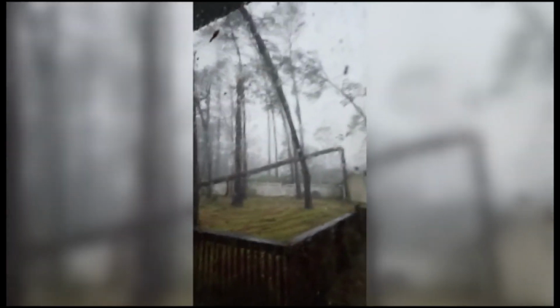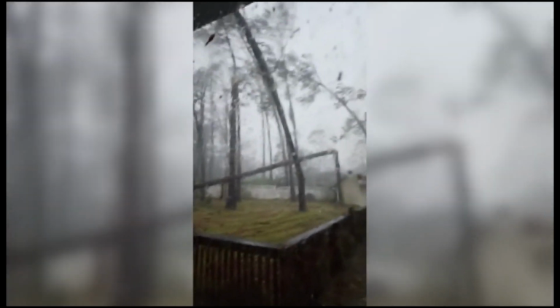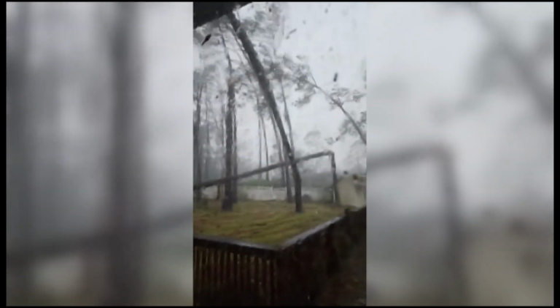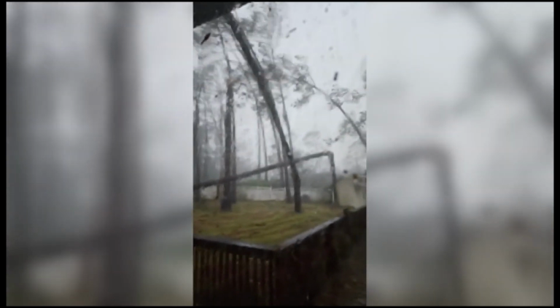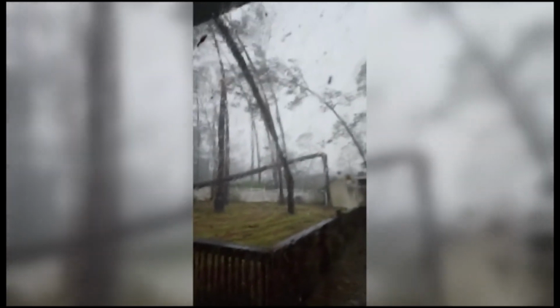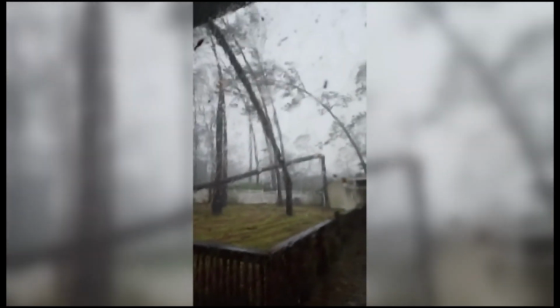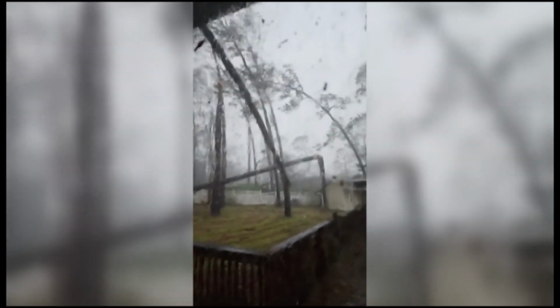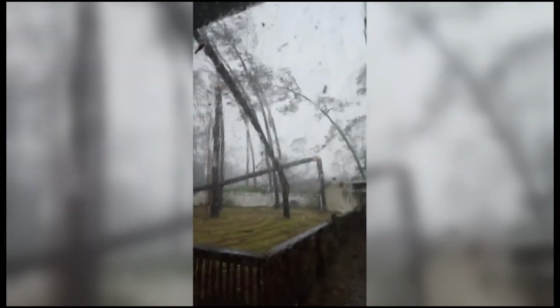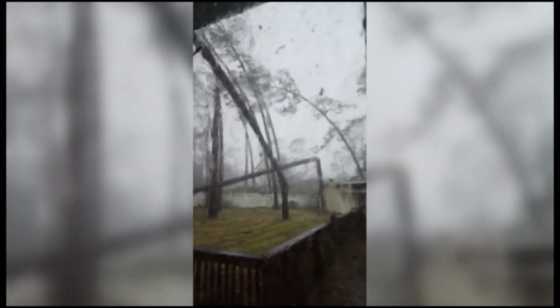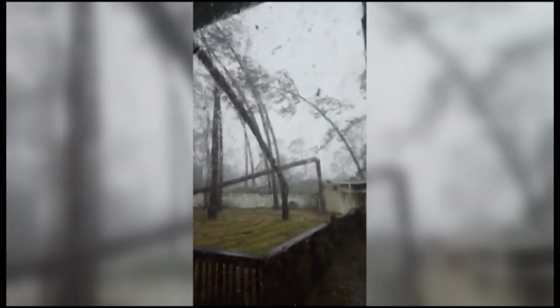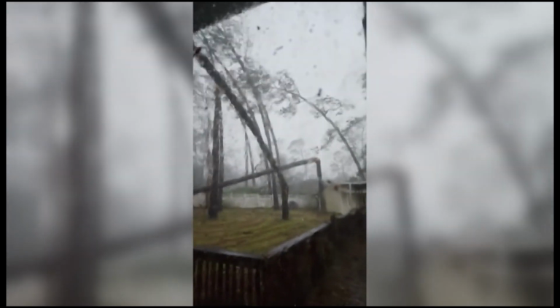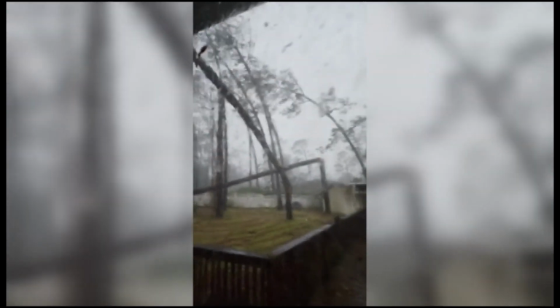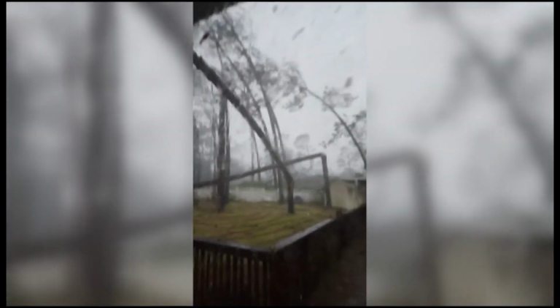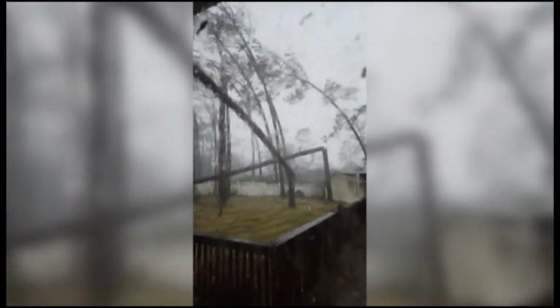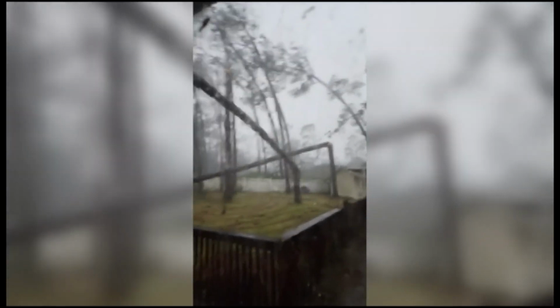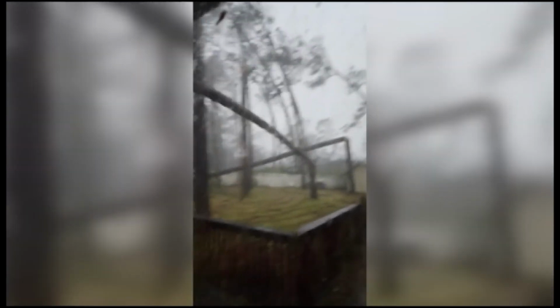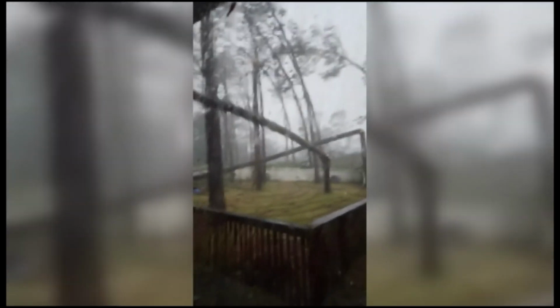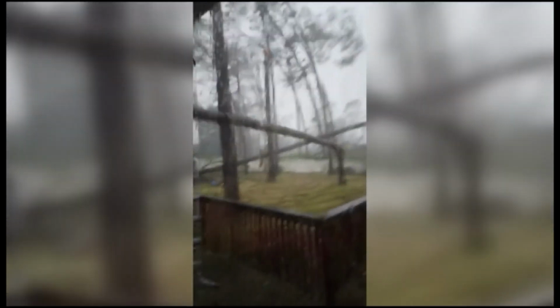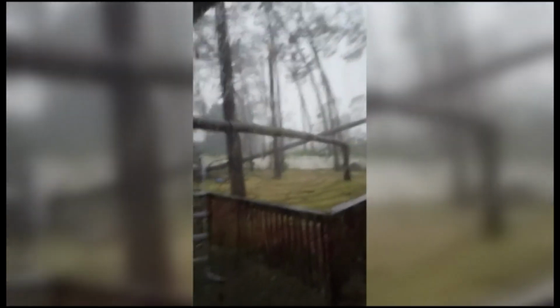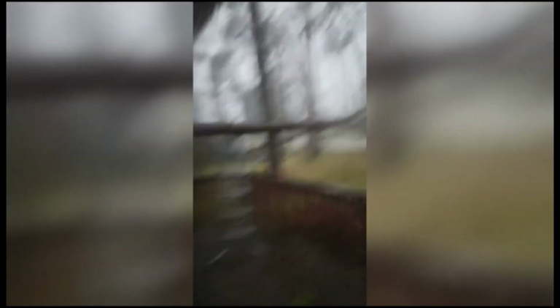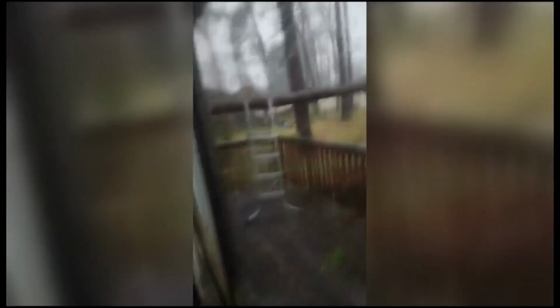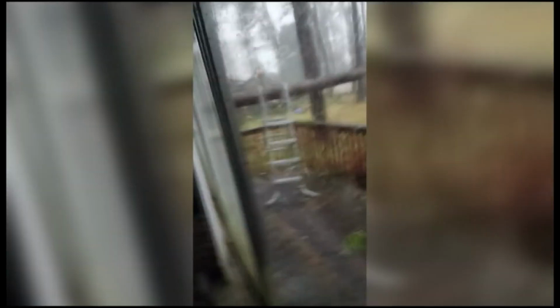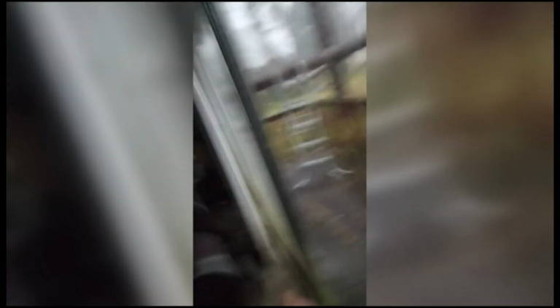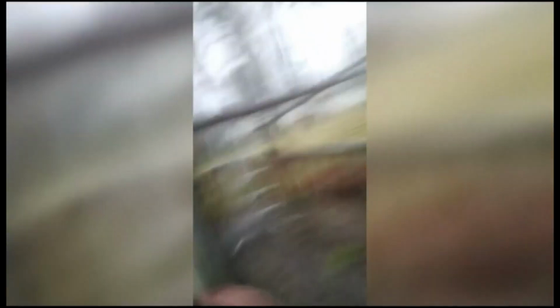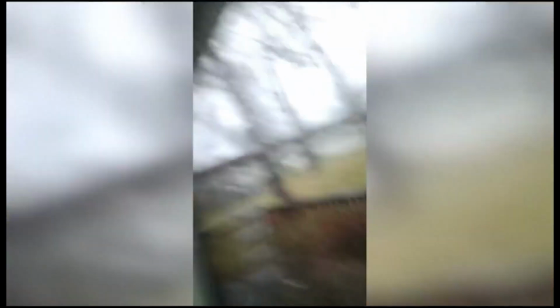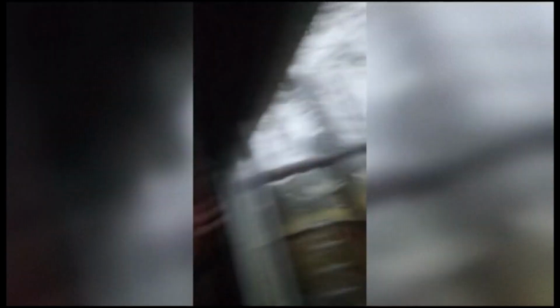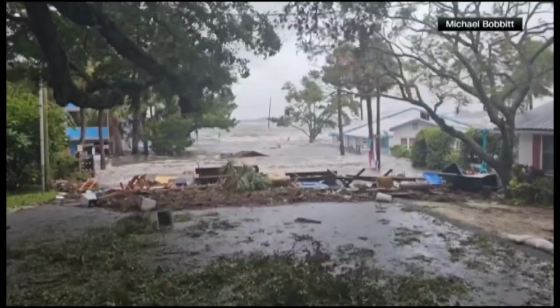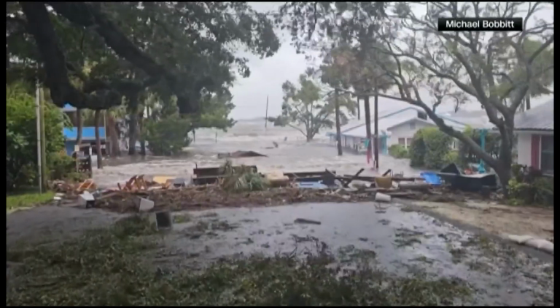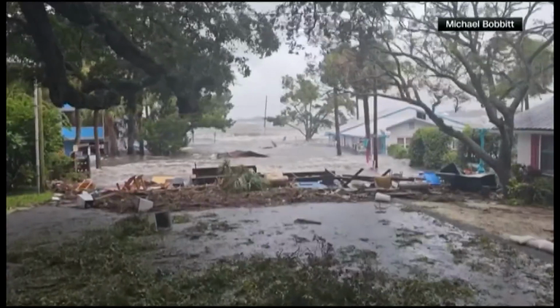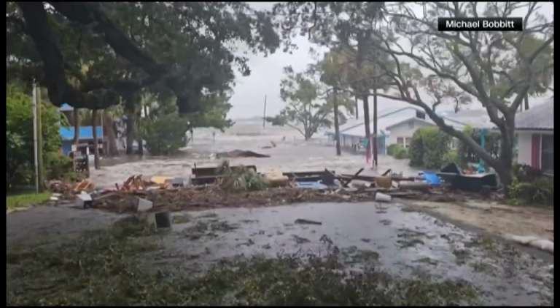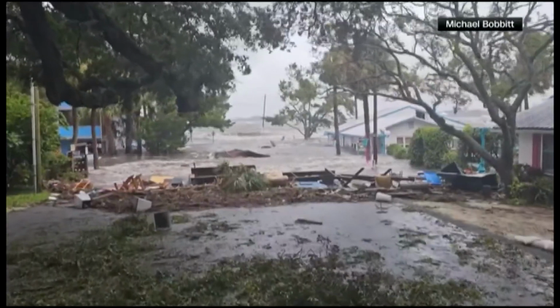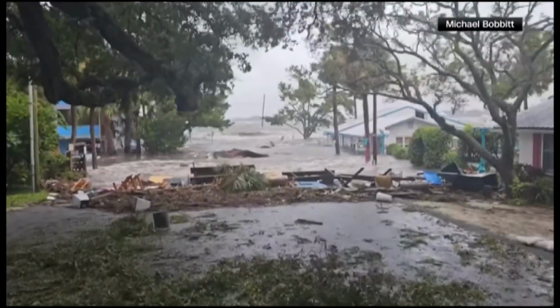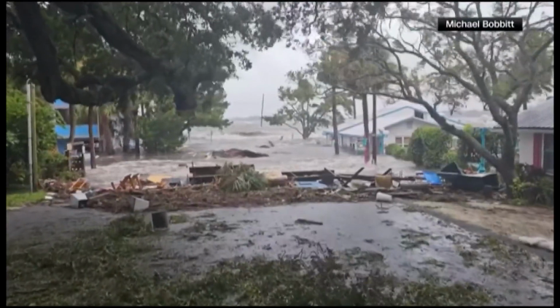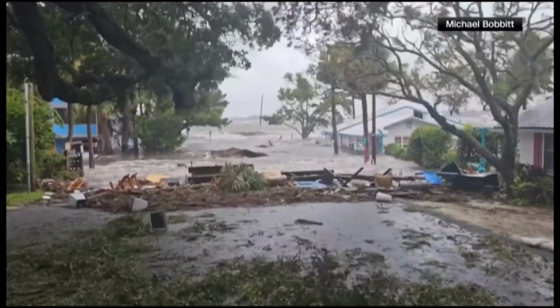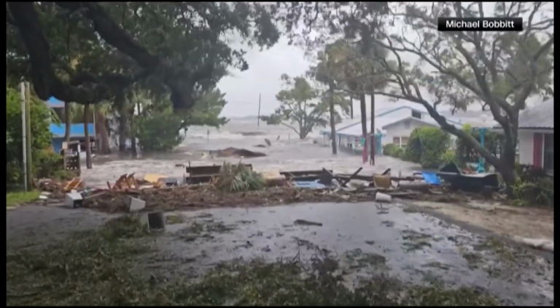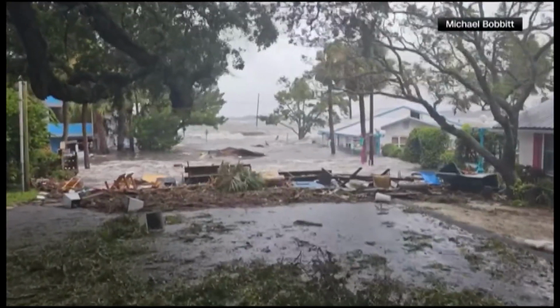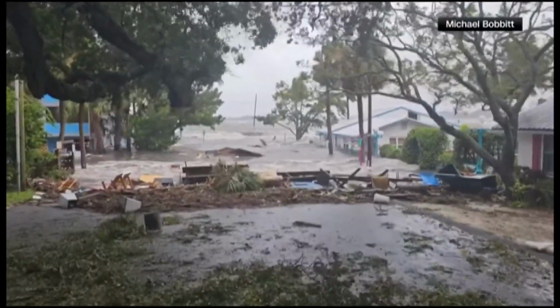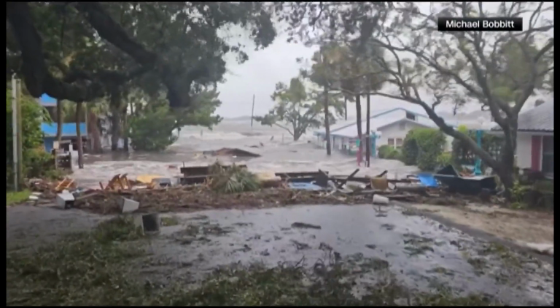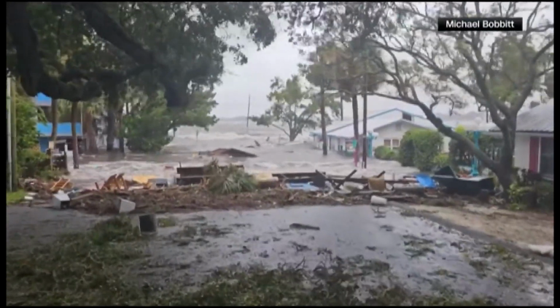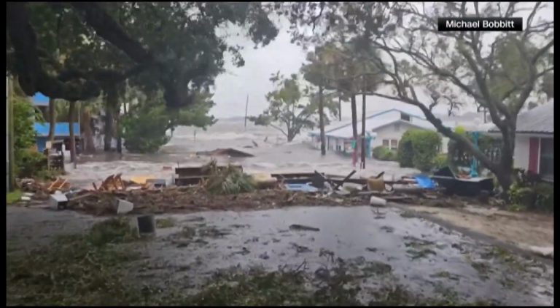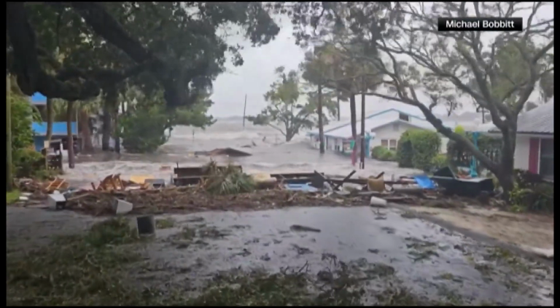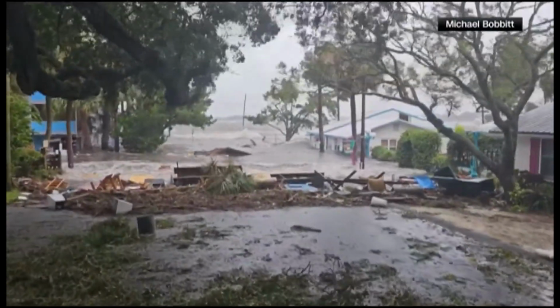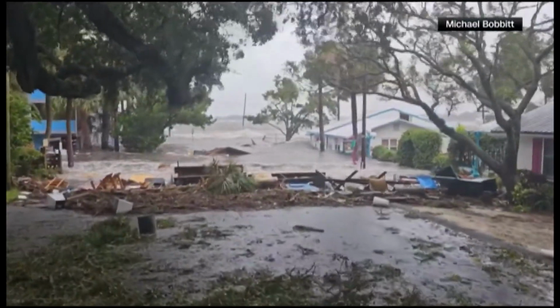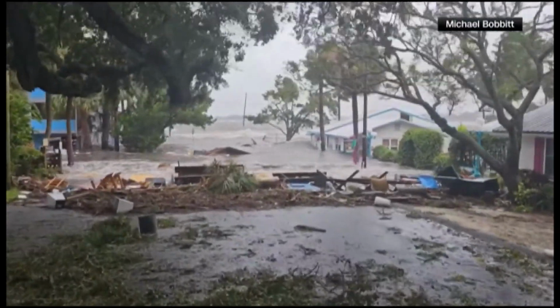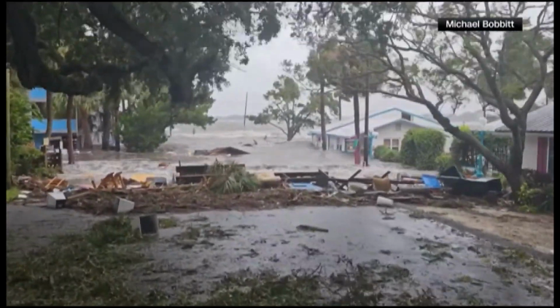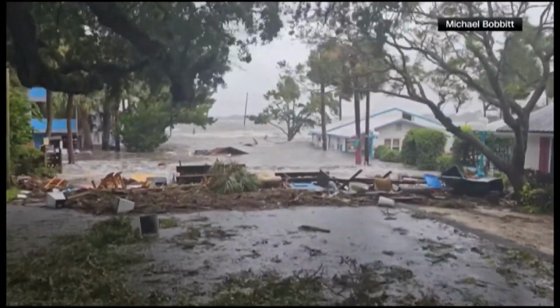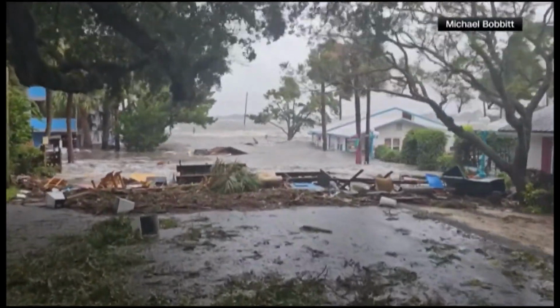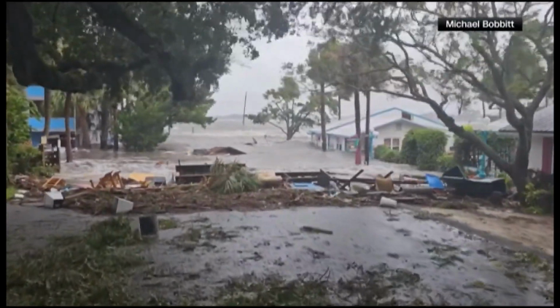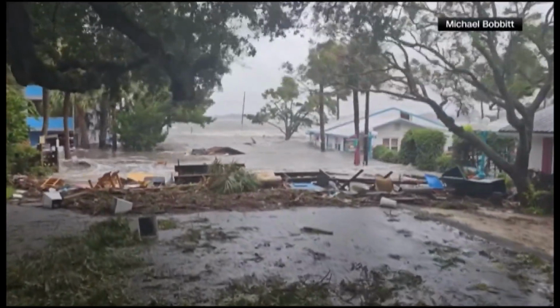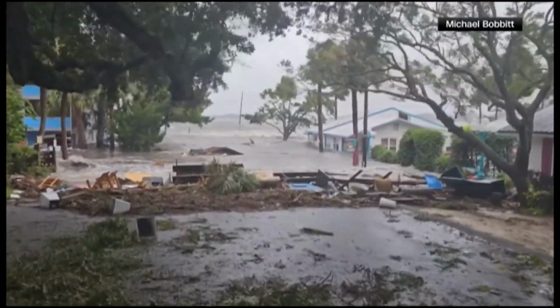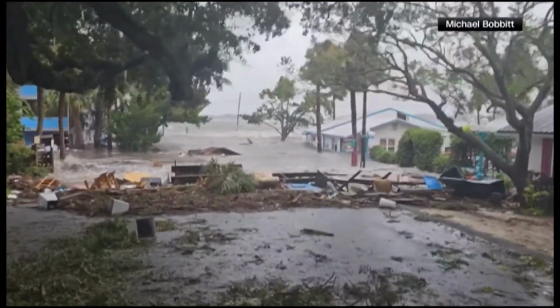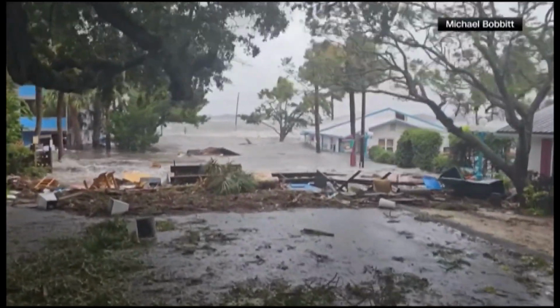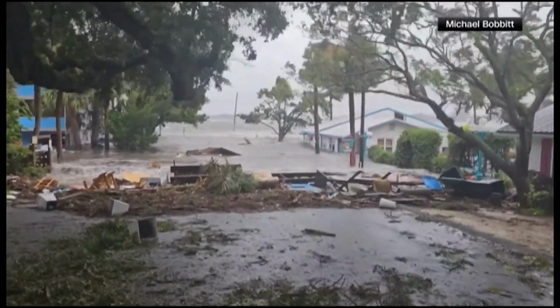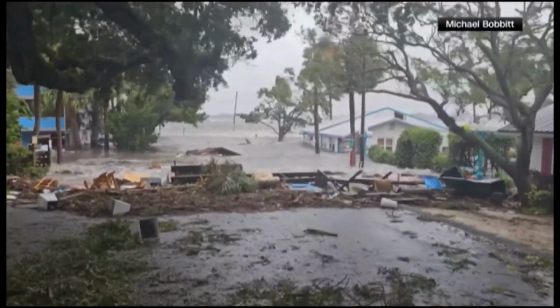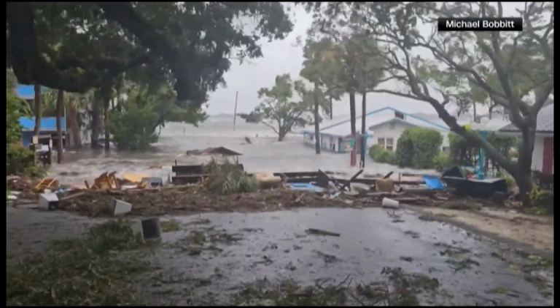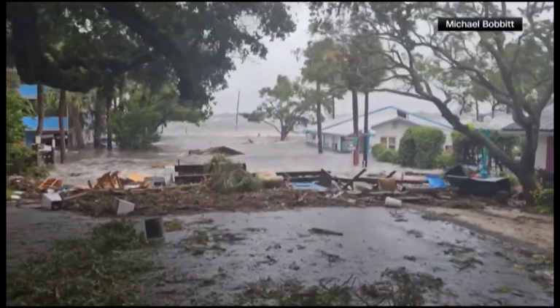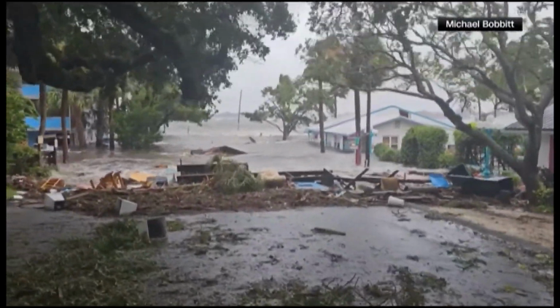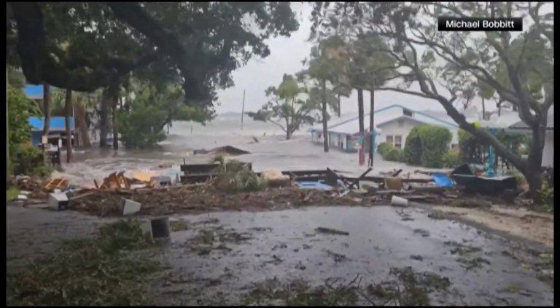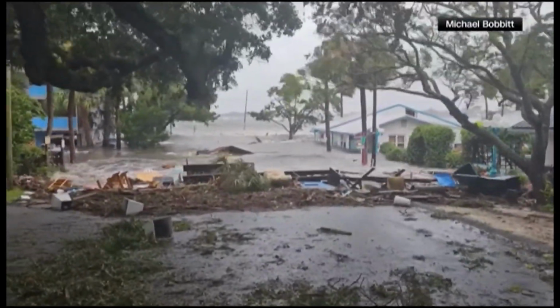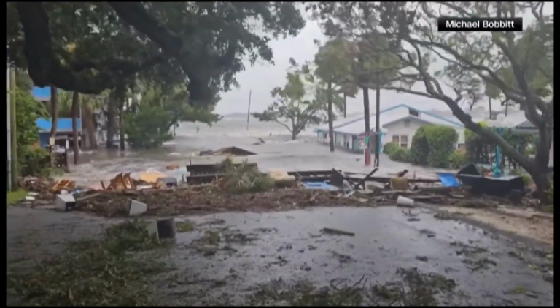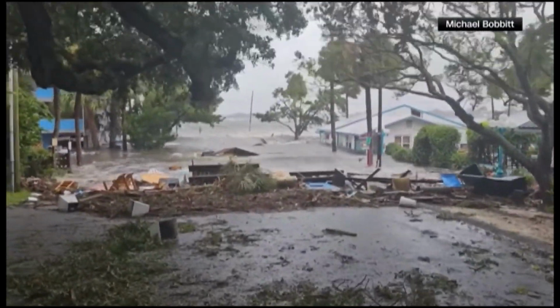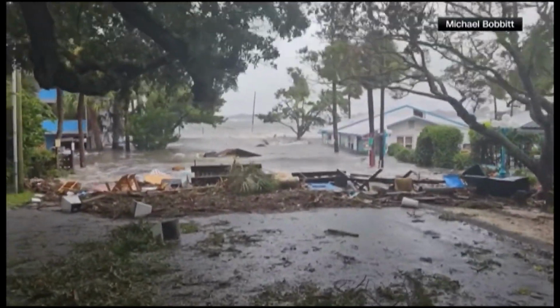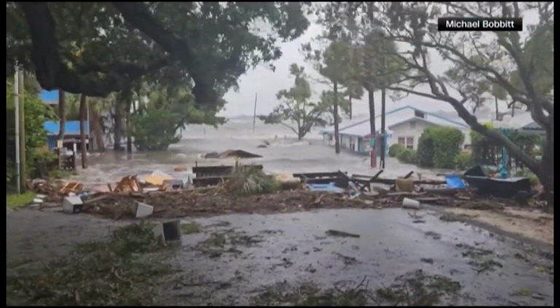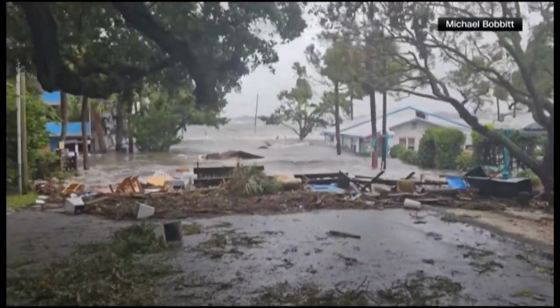There have been dozens of water rescues with thousands of homes and roads underwater. Where is Idalia right now?